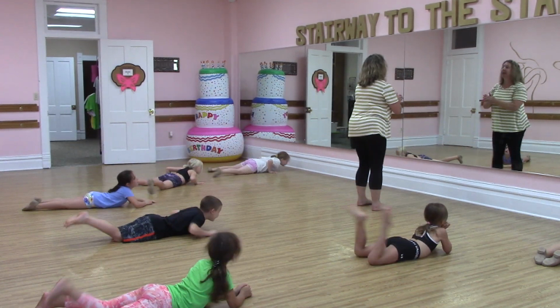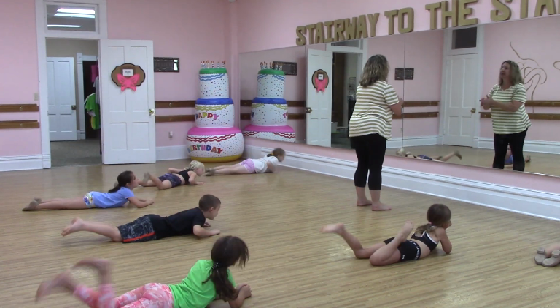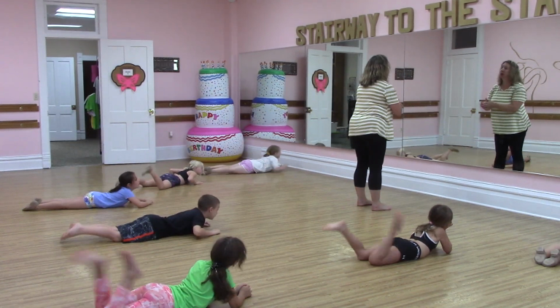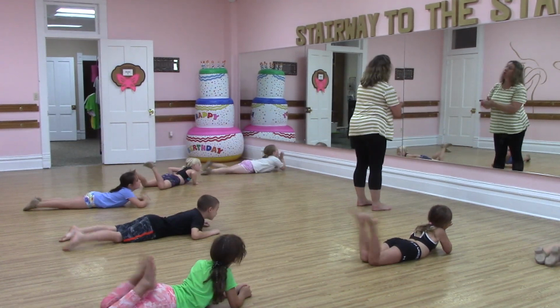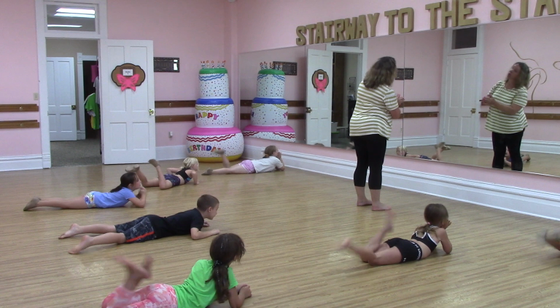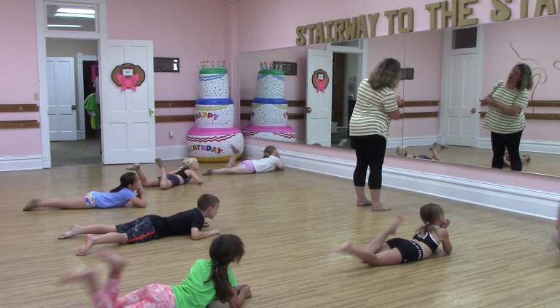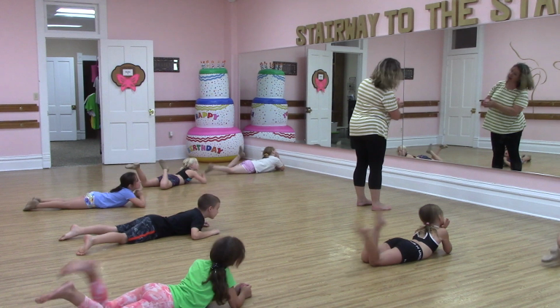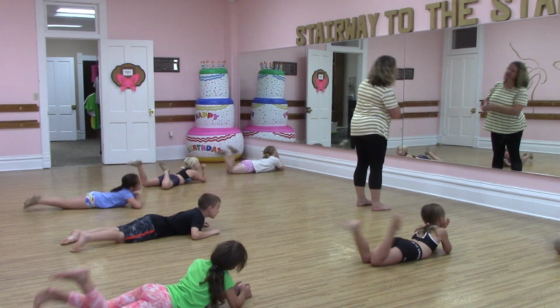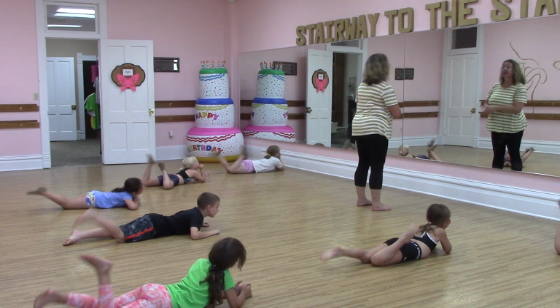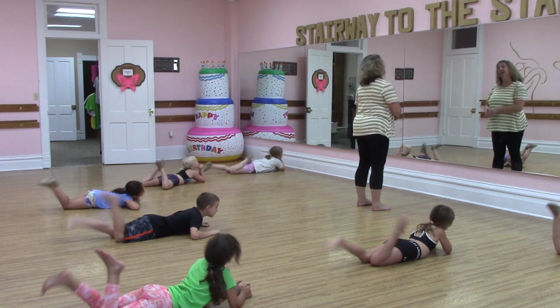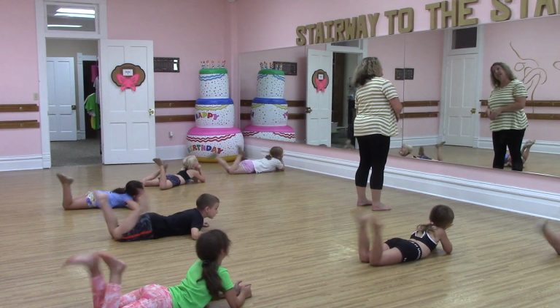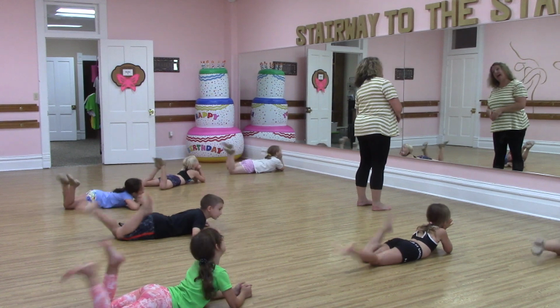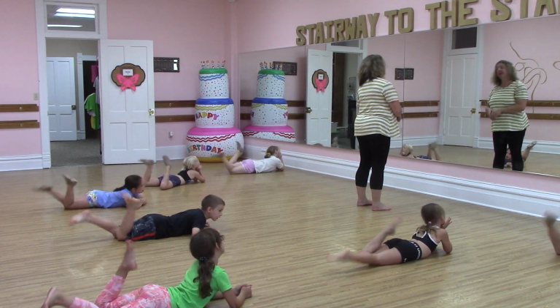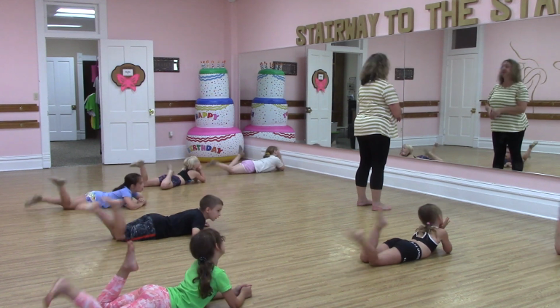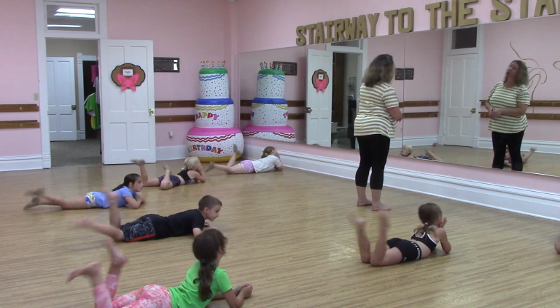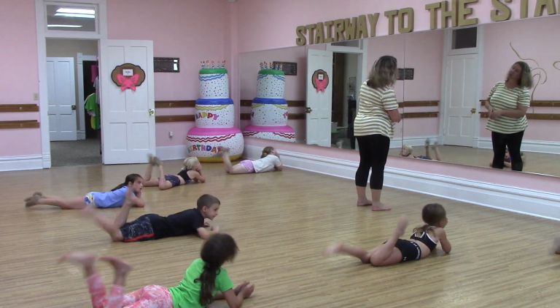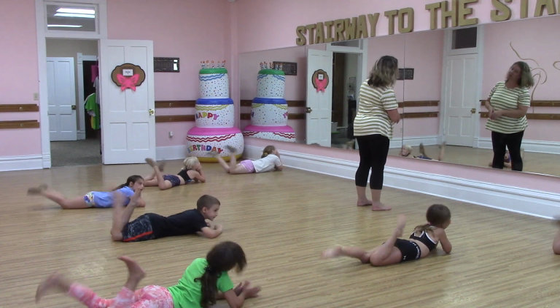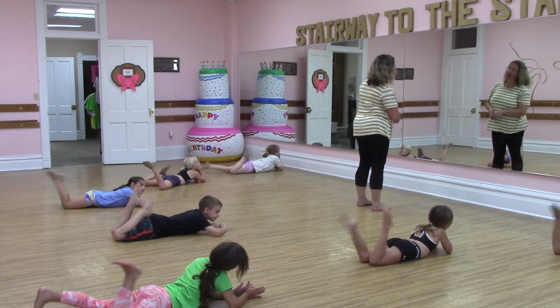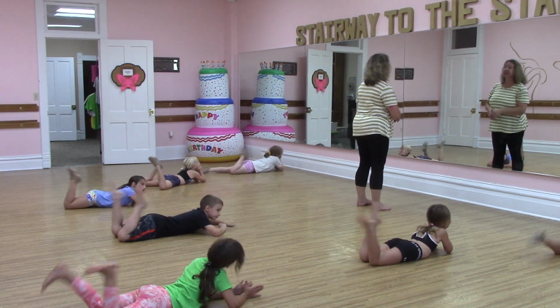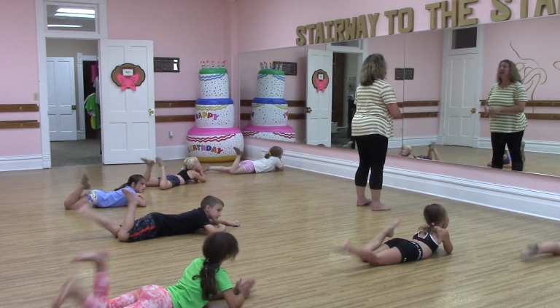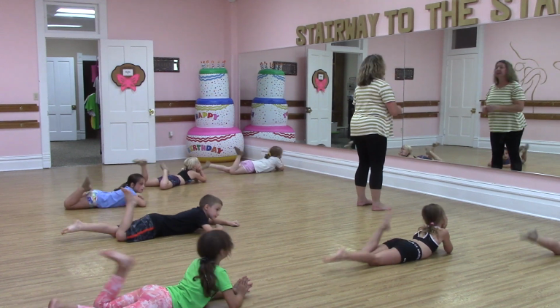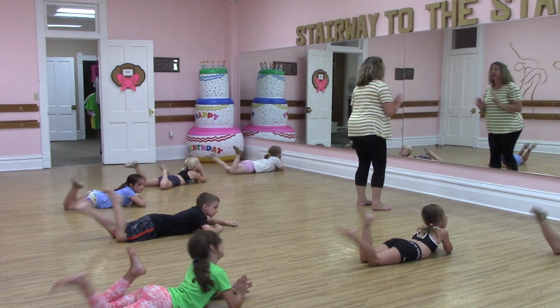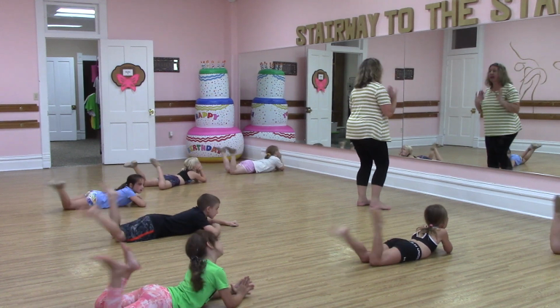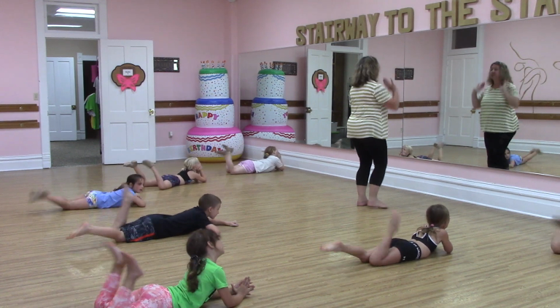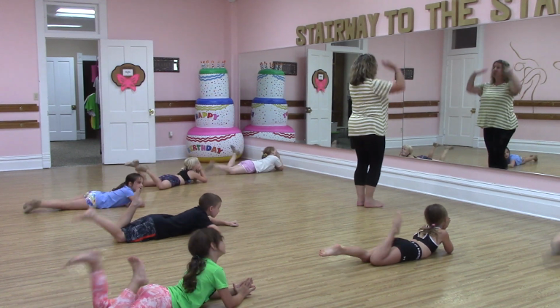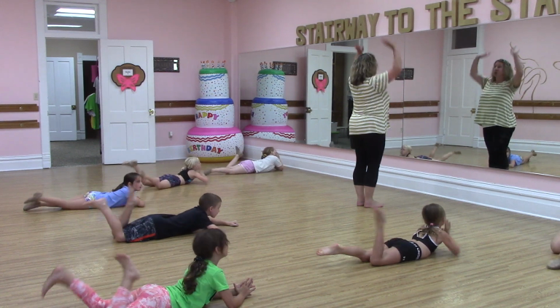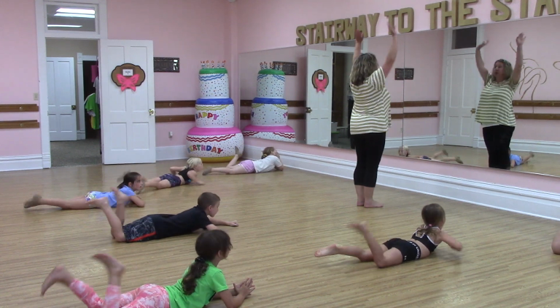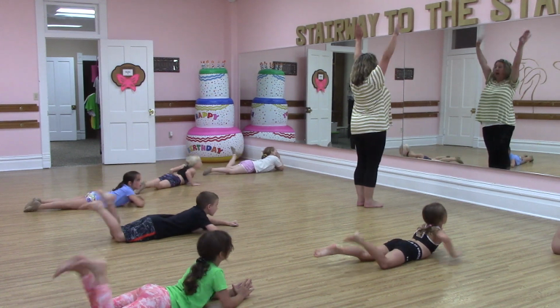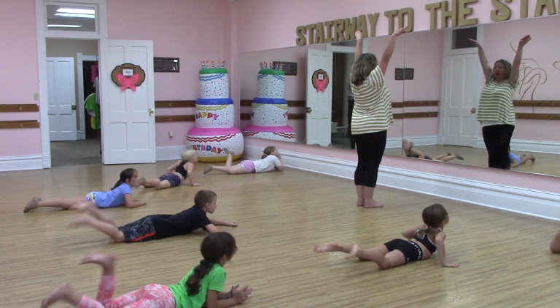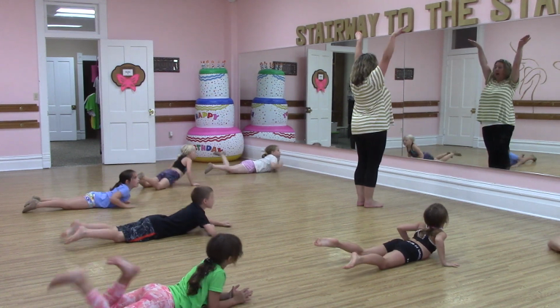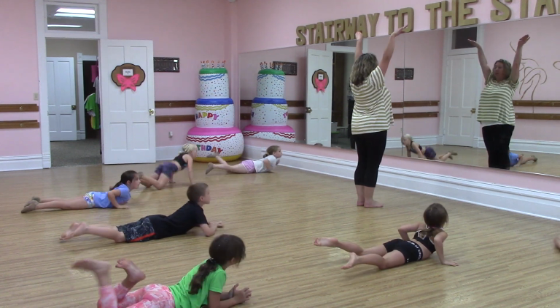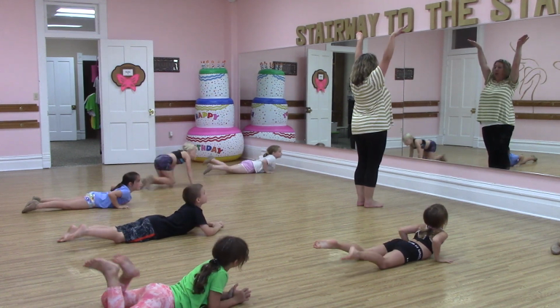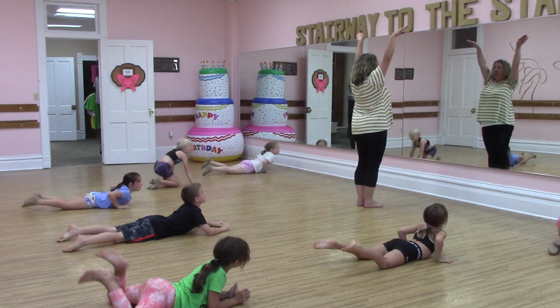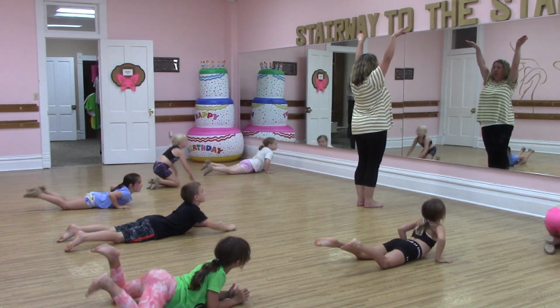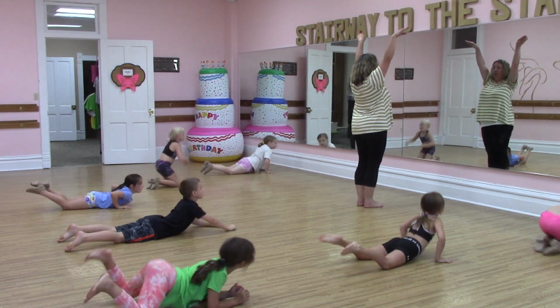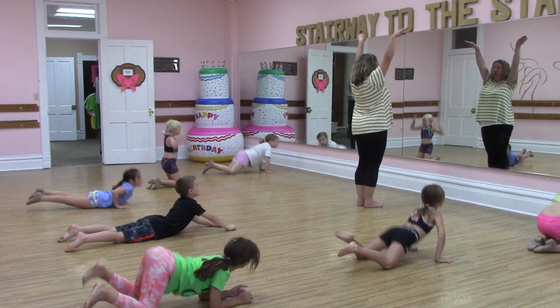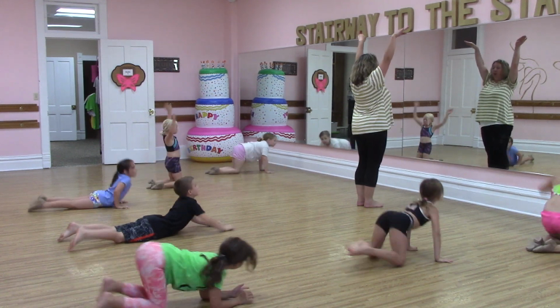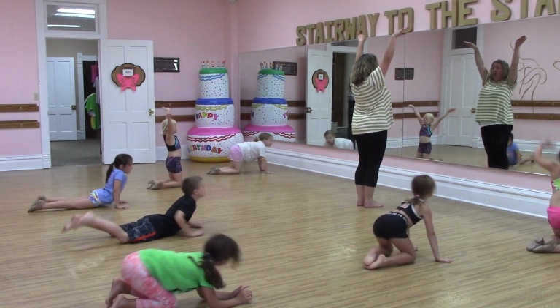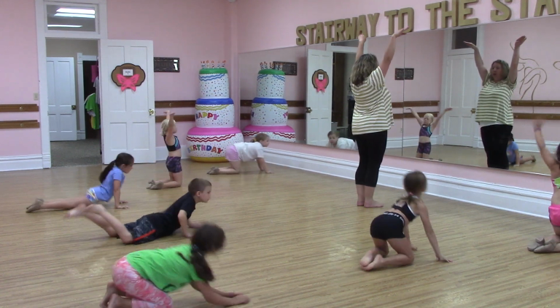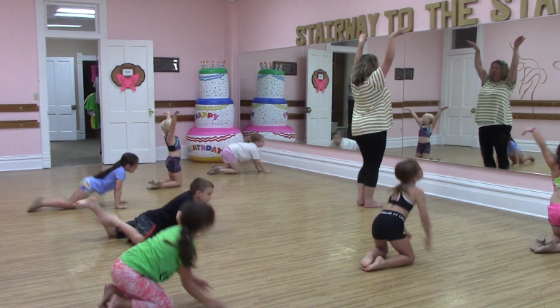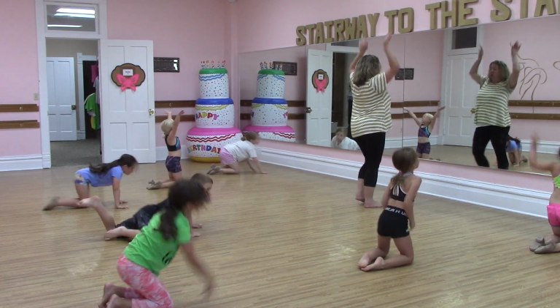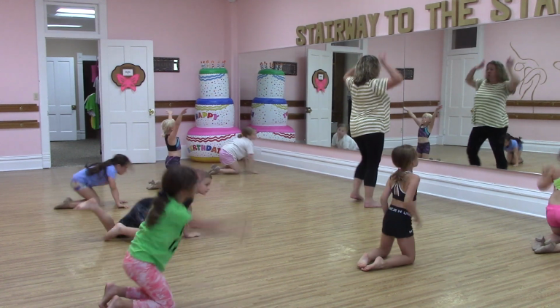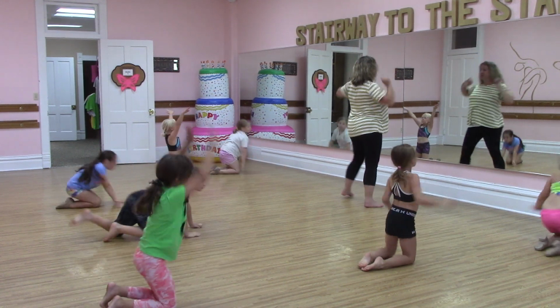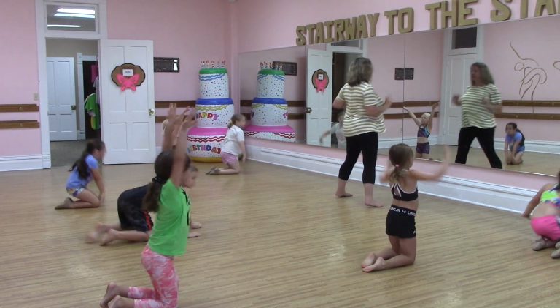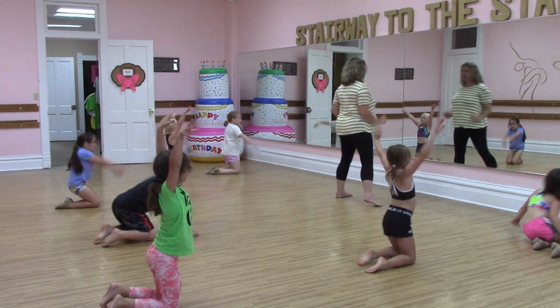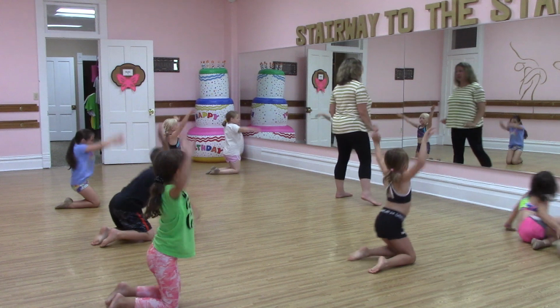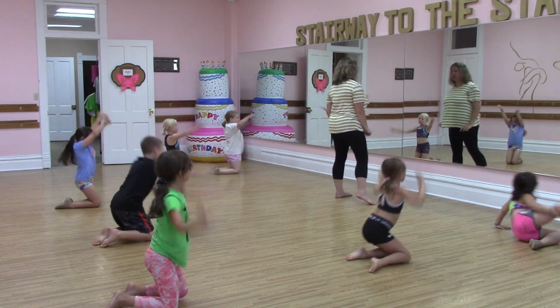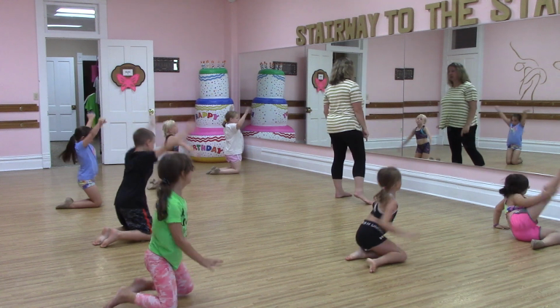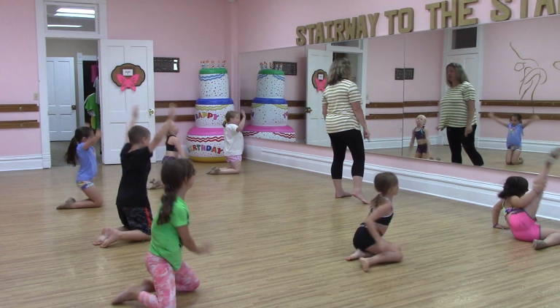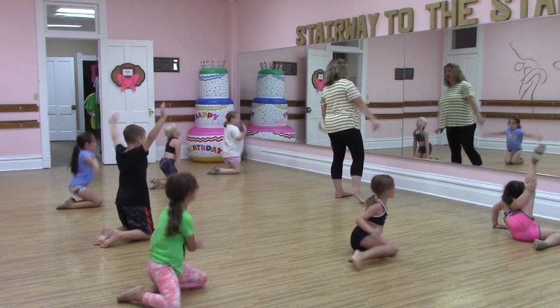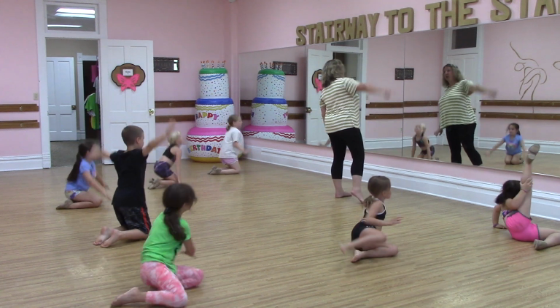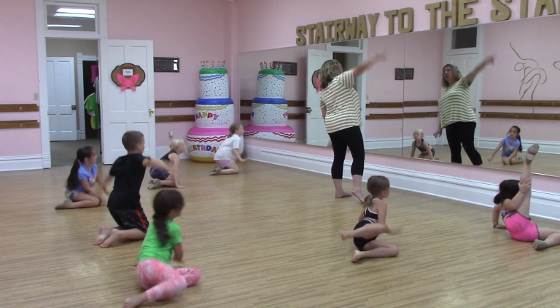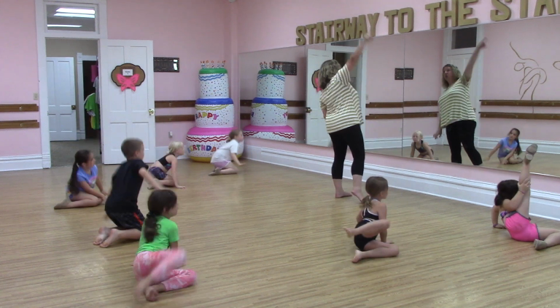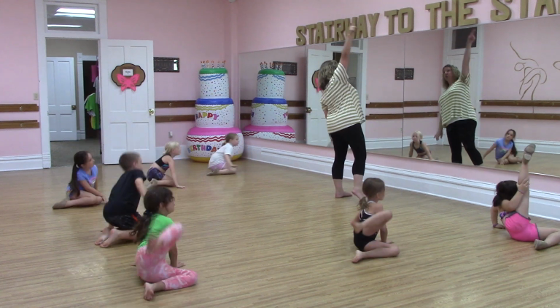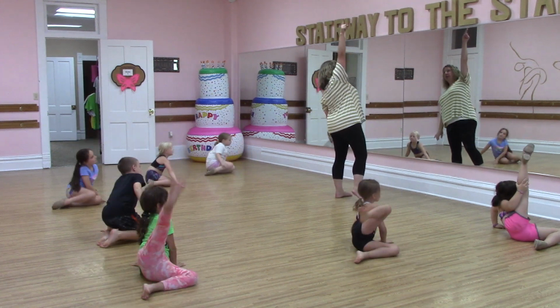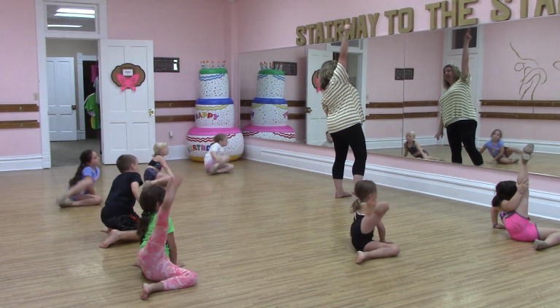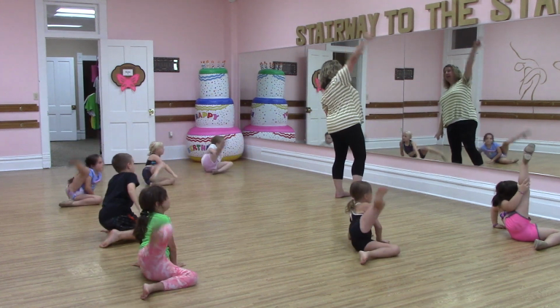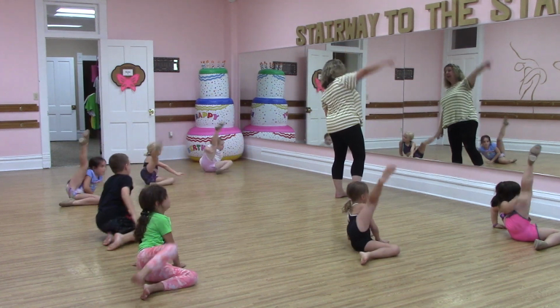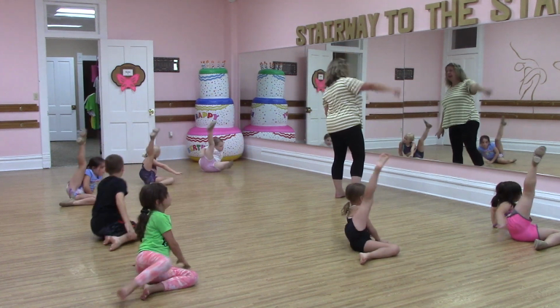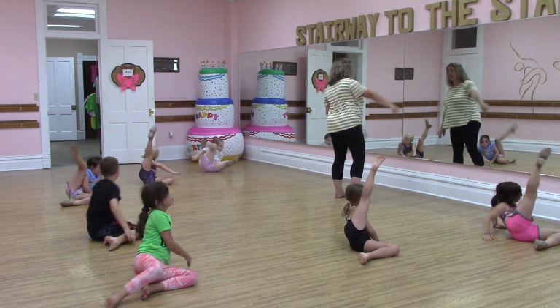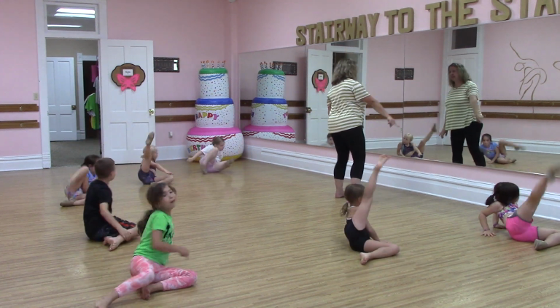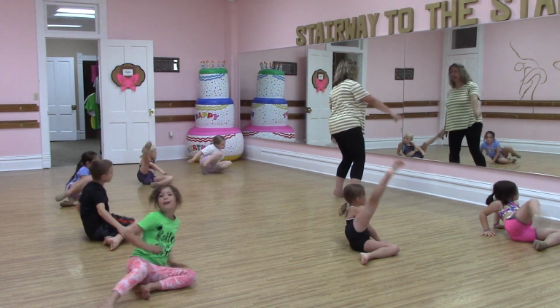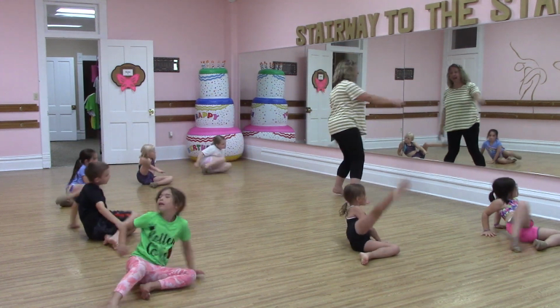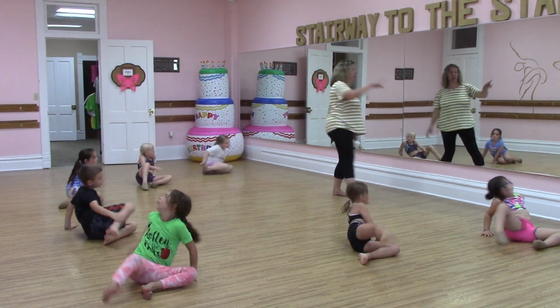Kick — right, left, right, left. You're up. You sit. You kick and down.